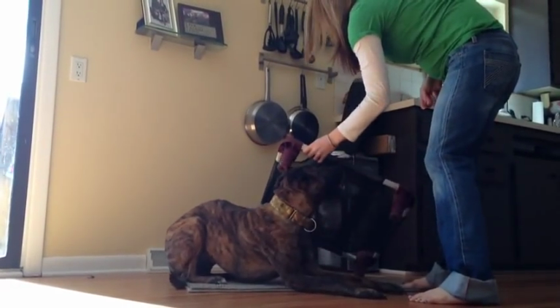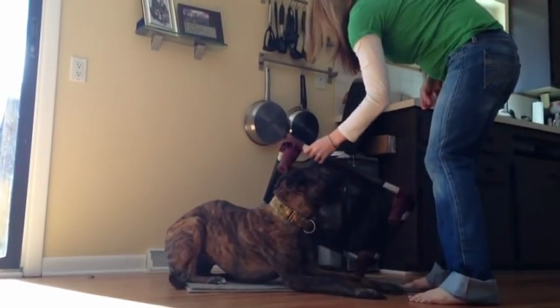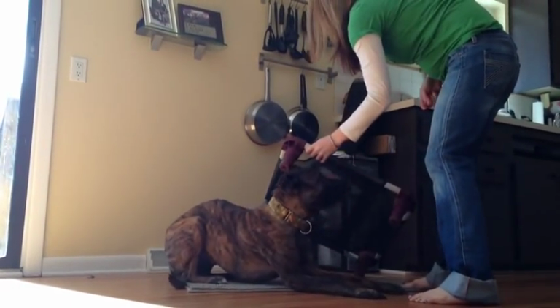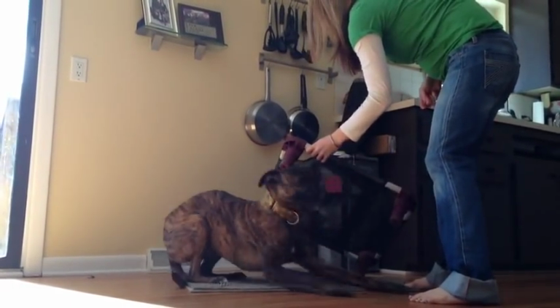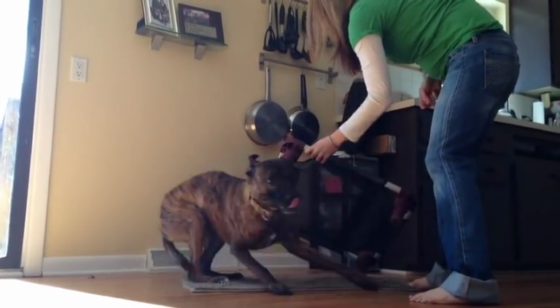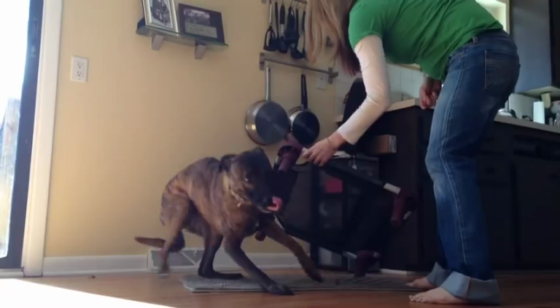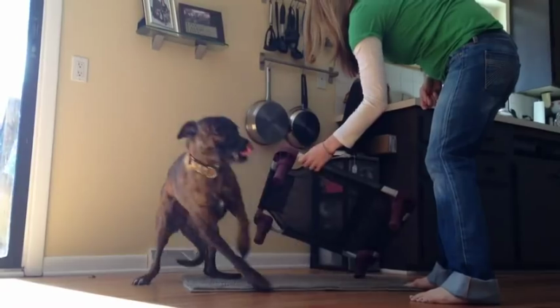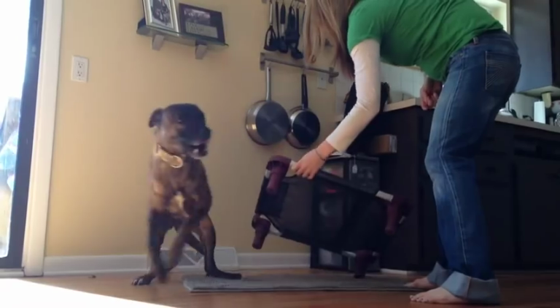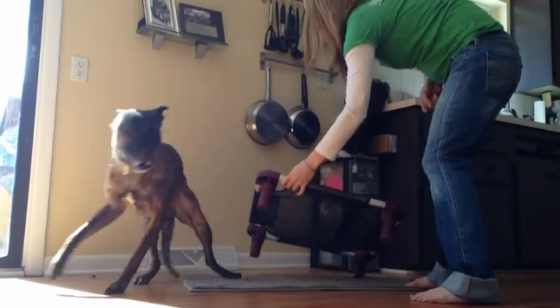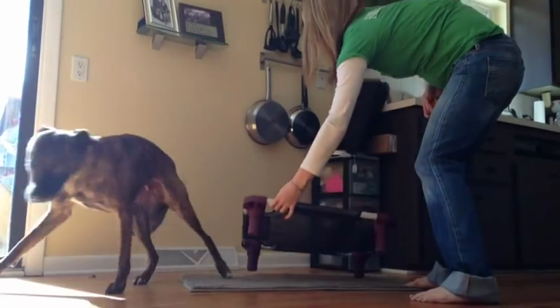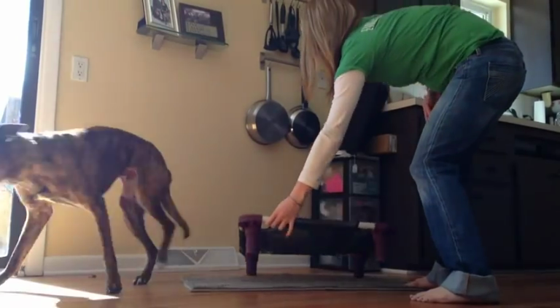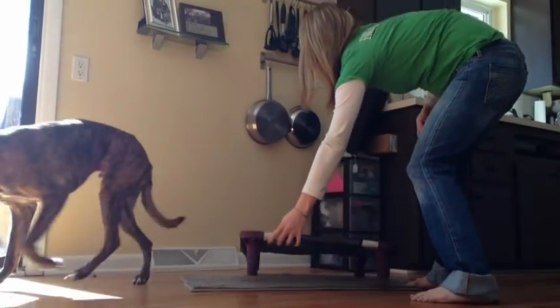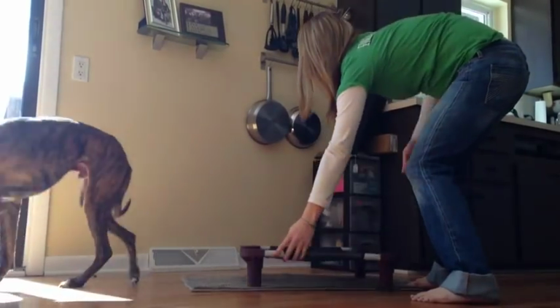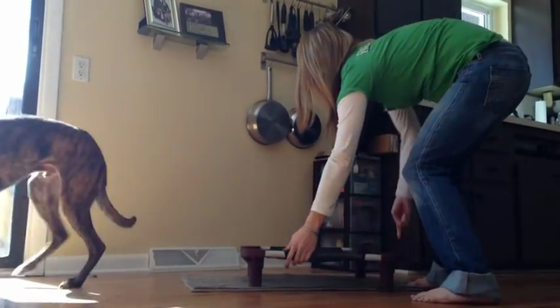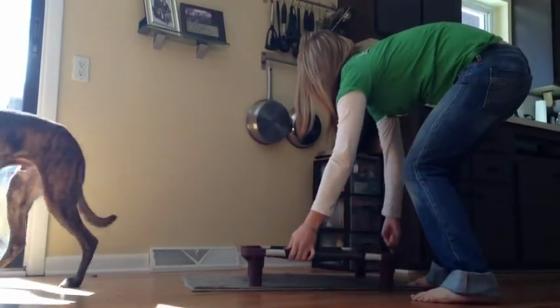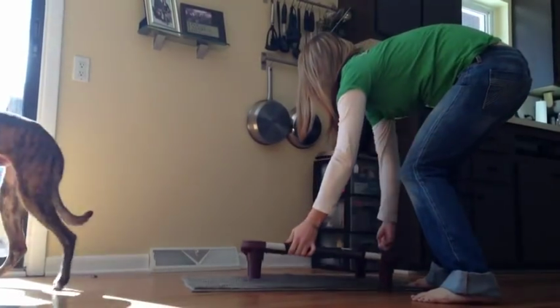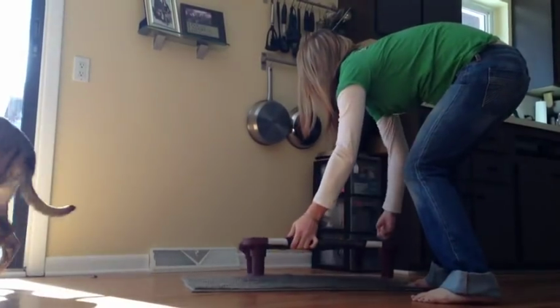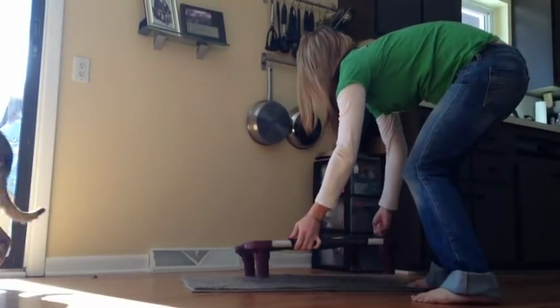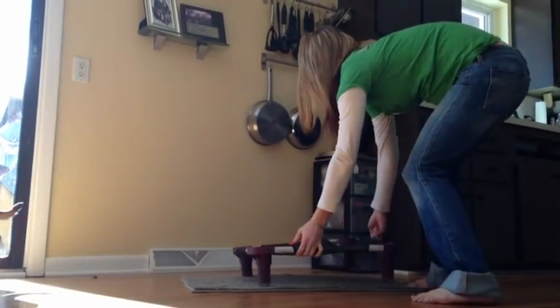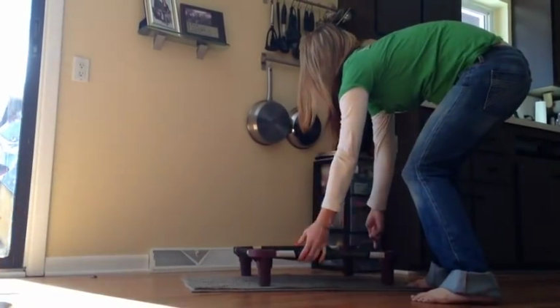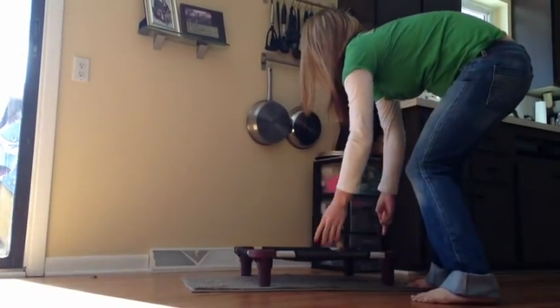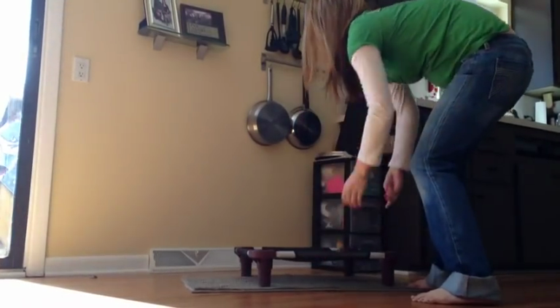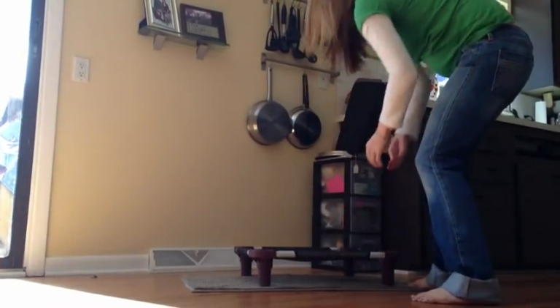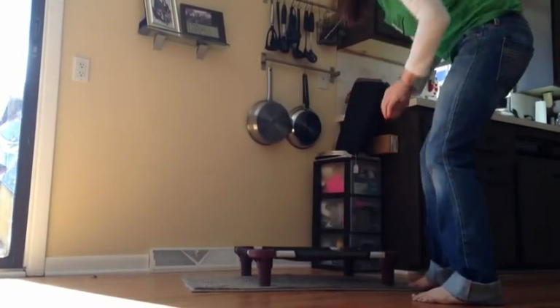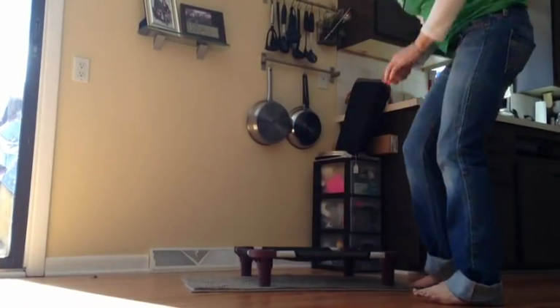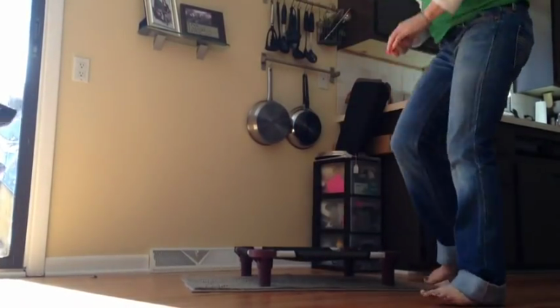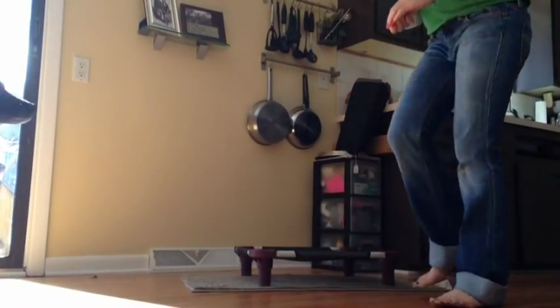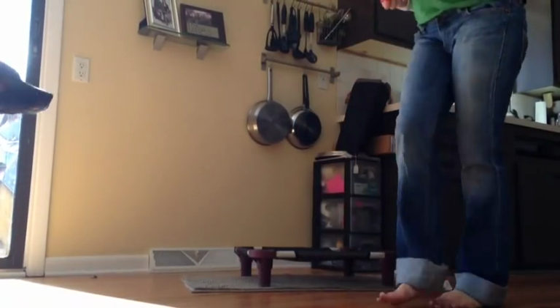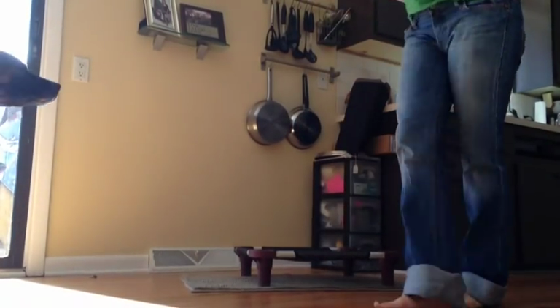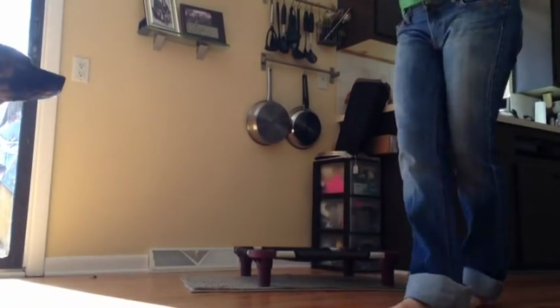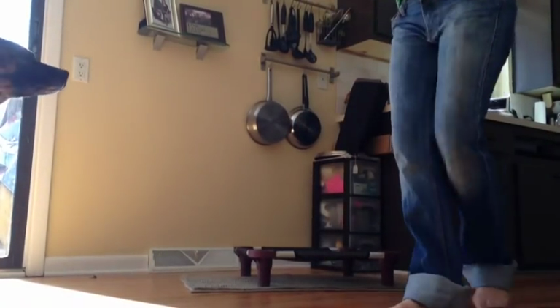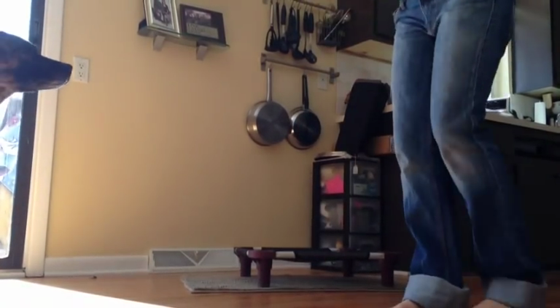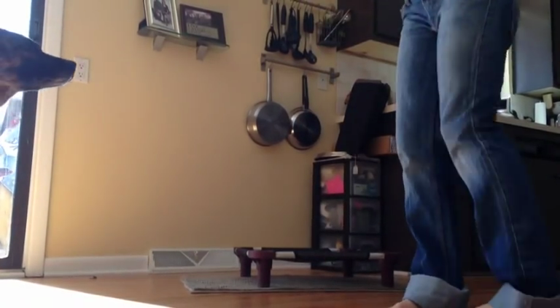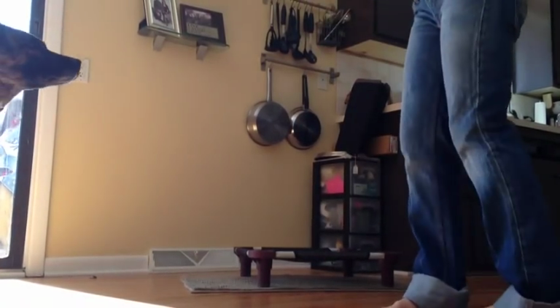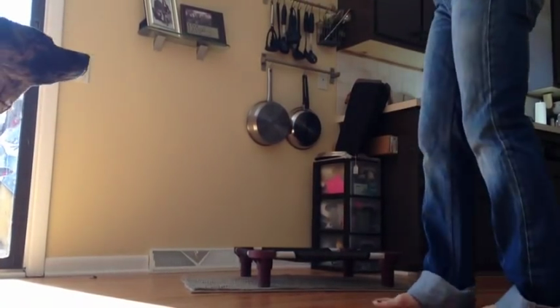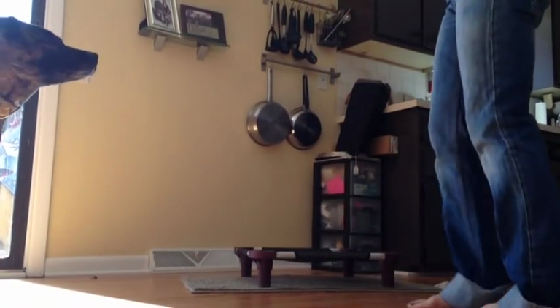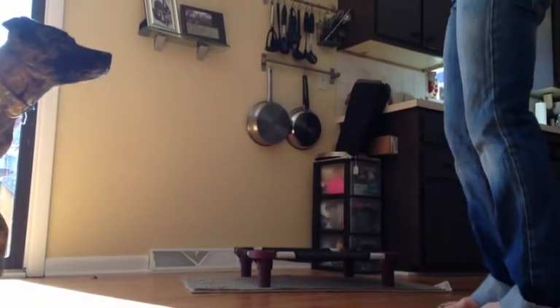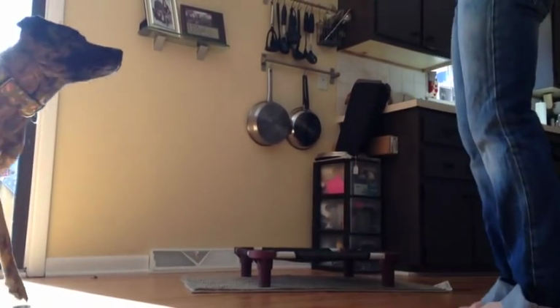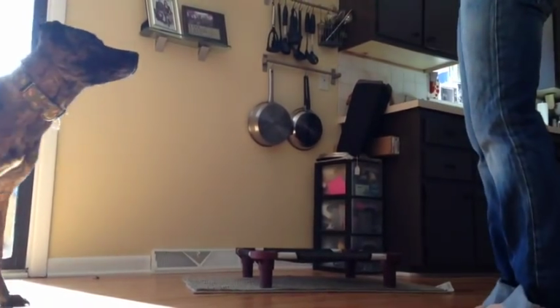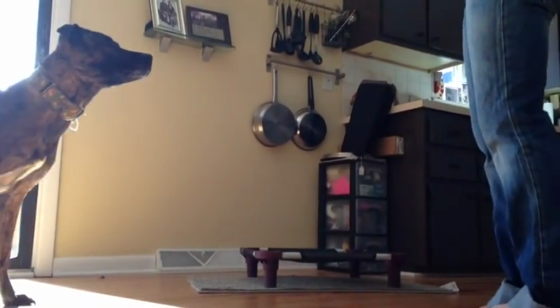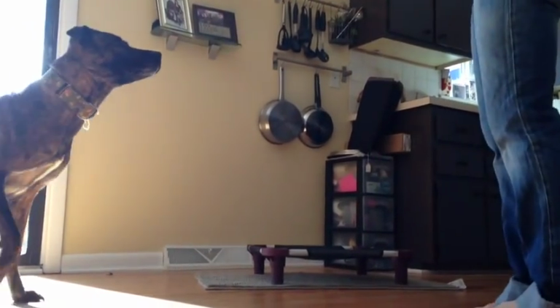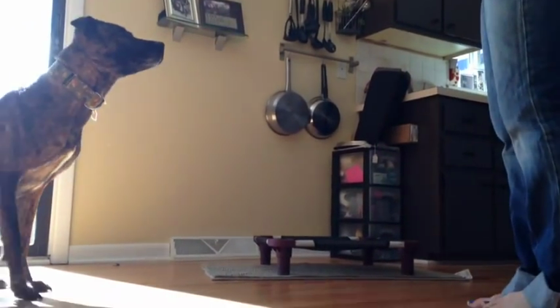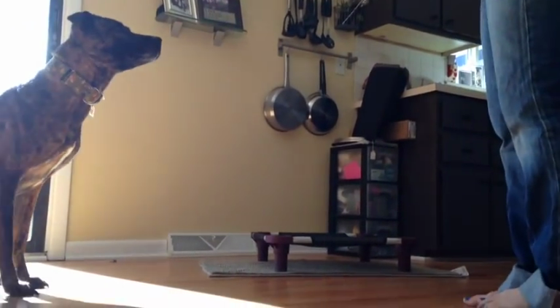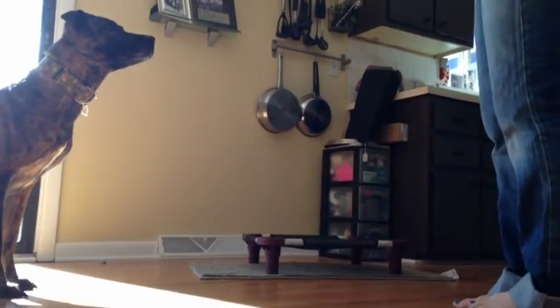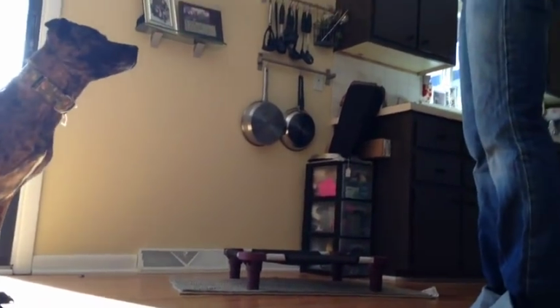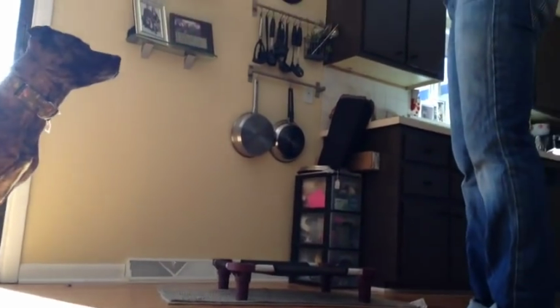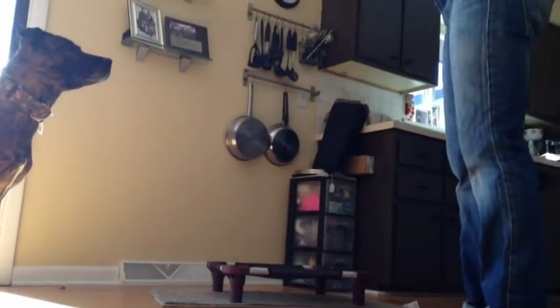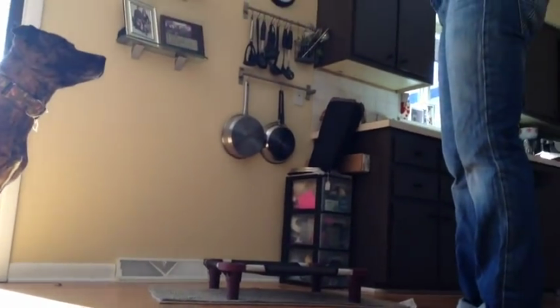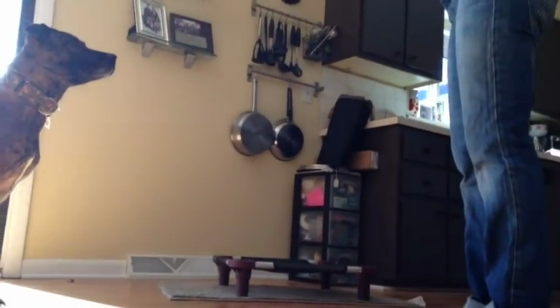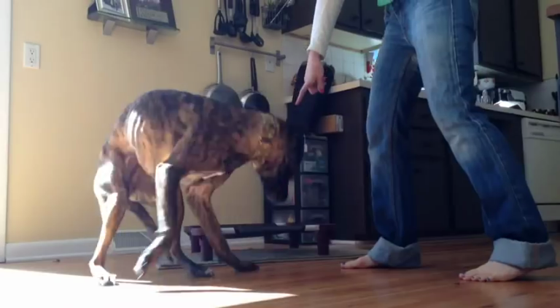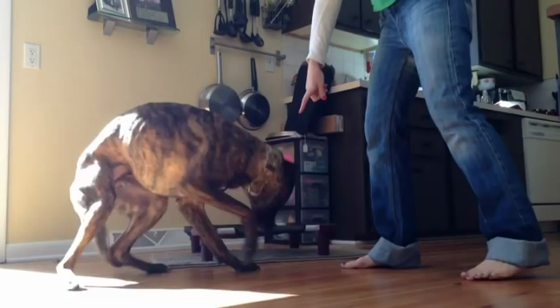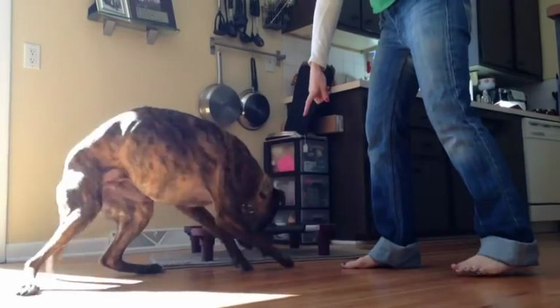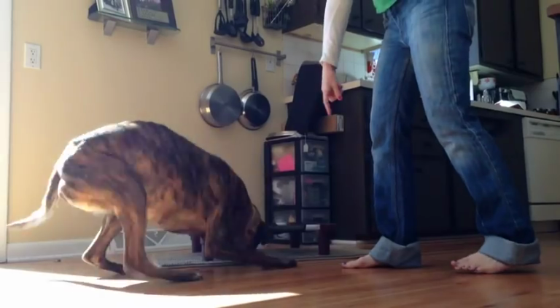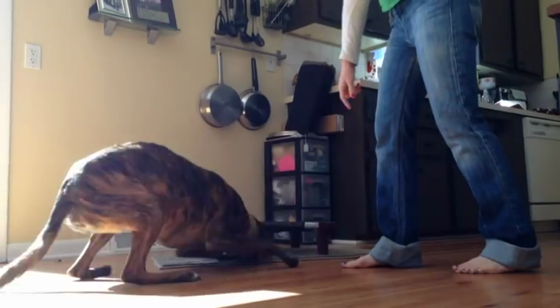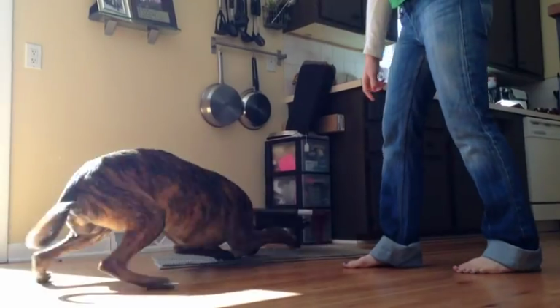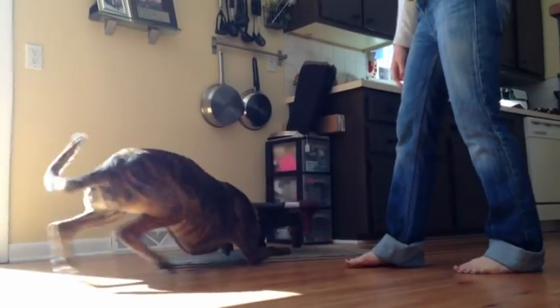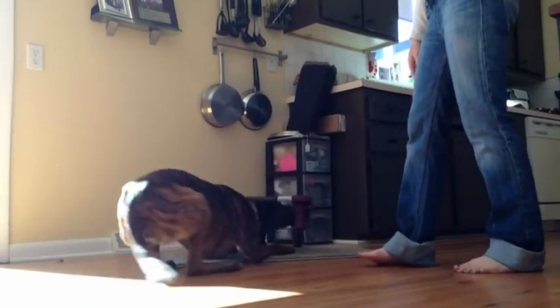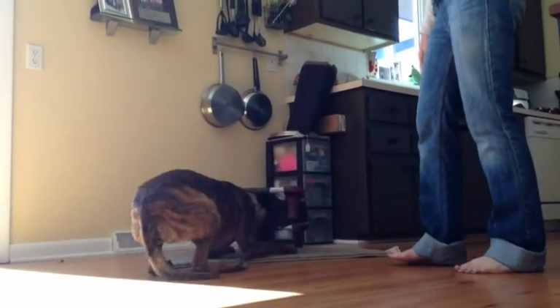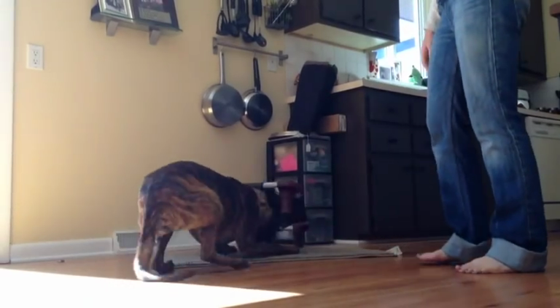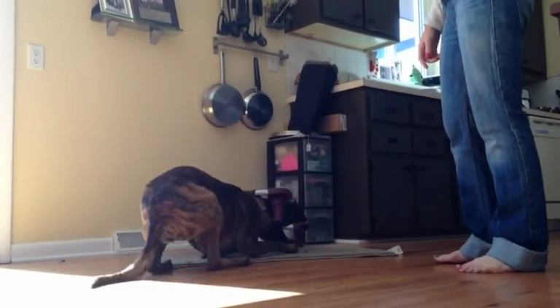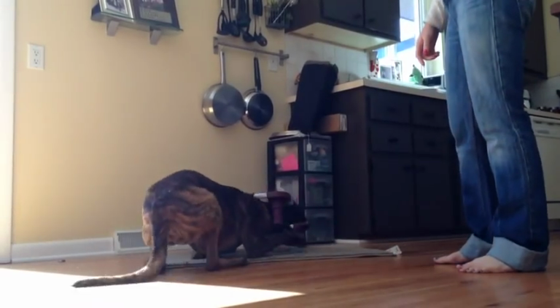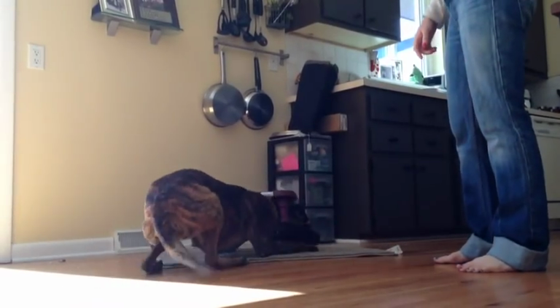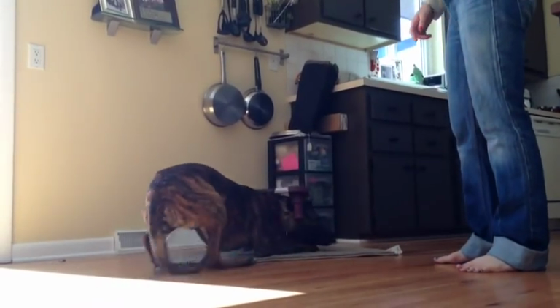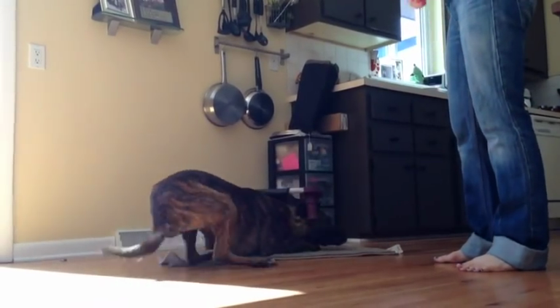Sometimes he gets really excited during trick training, and I often have to reposition the place board because he'll just move it right over.